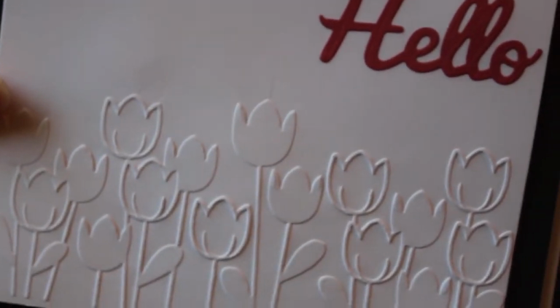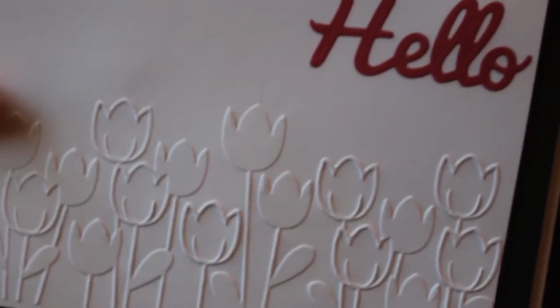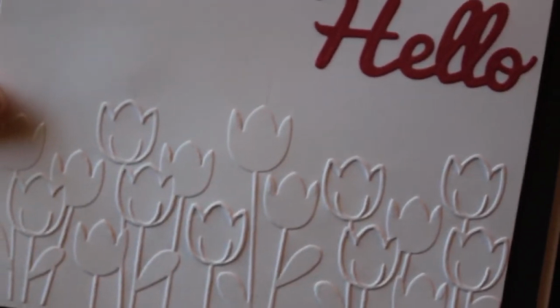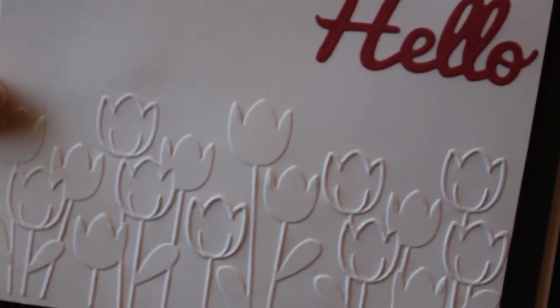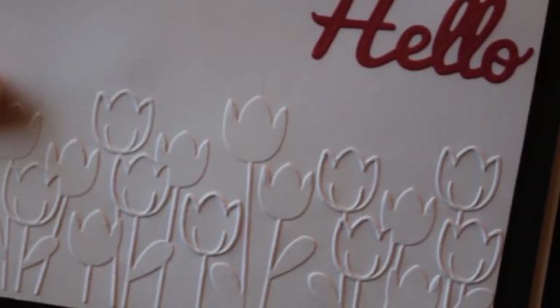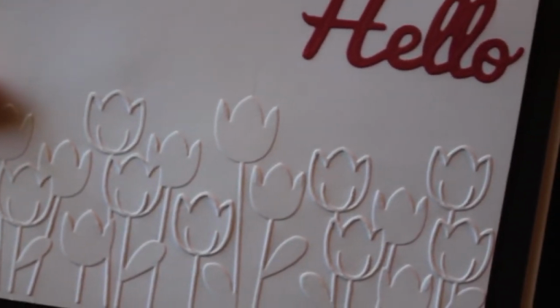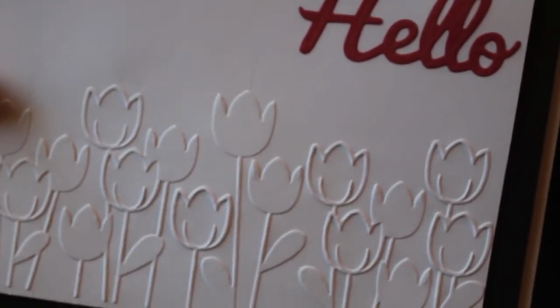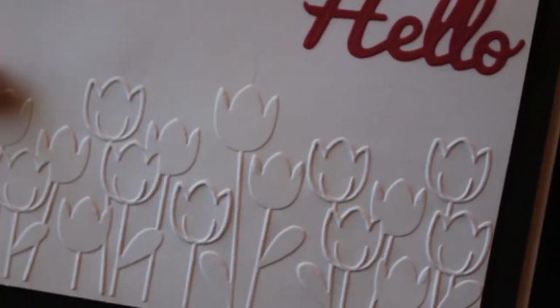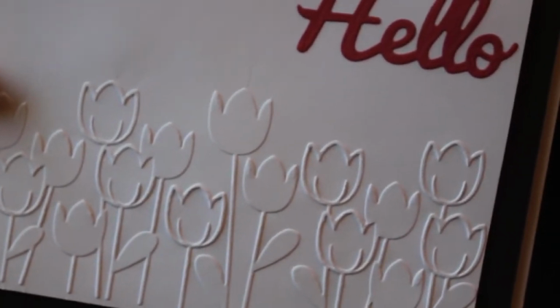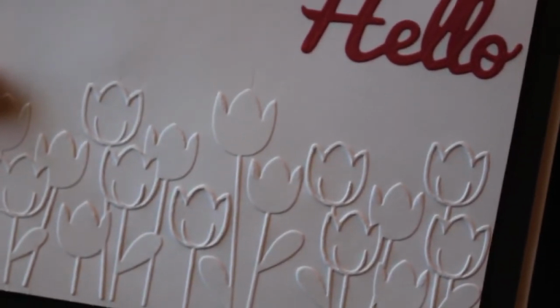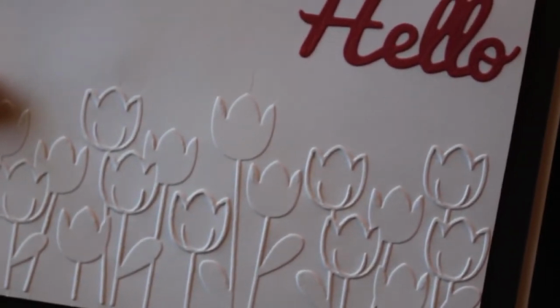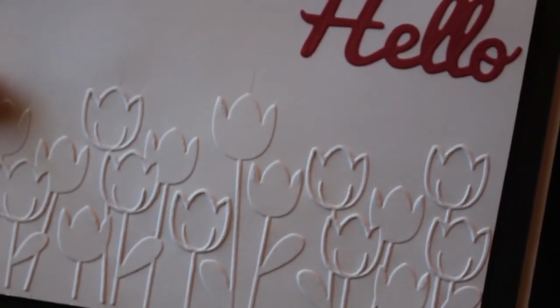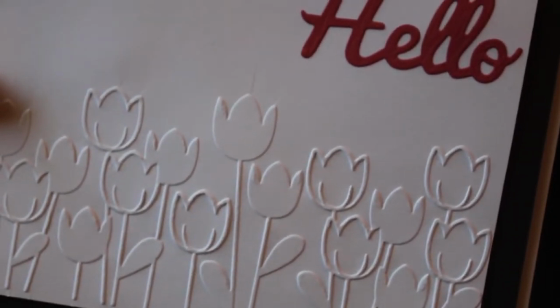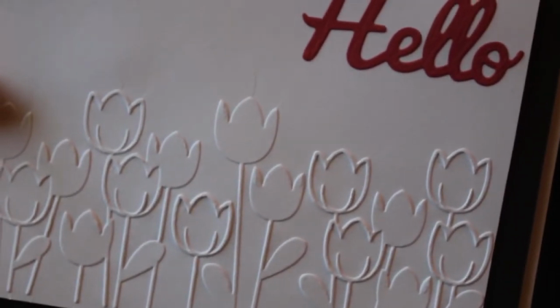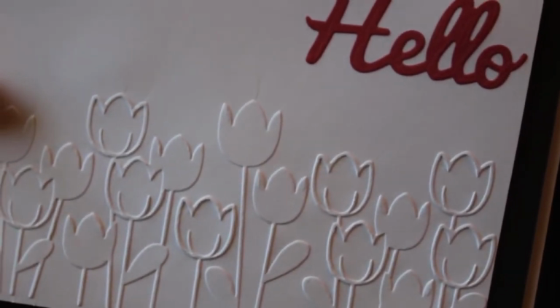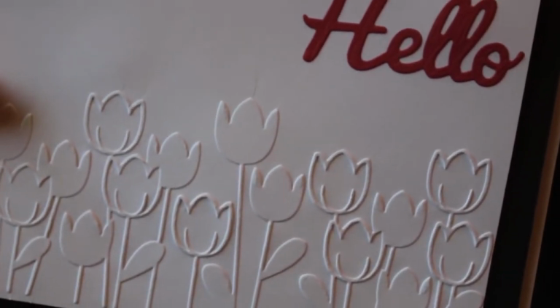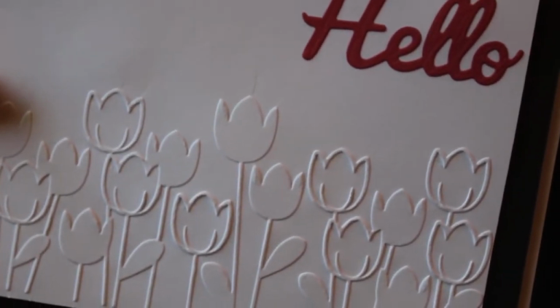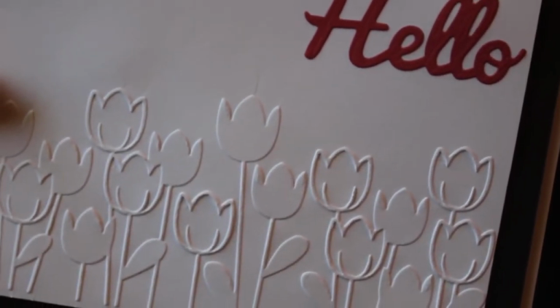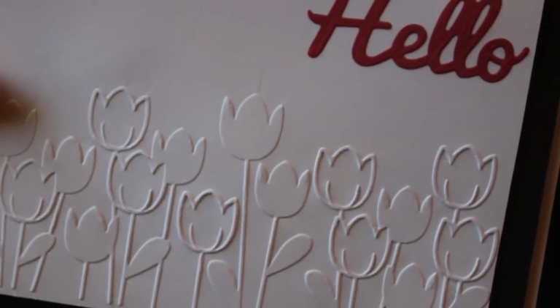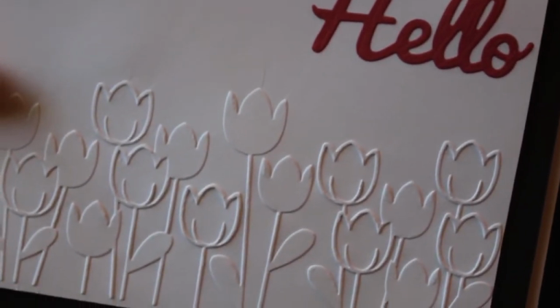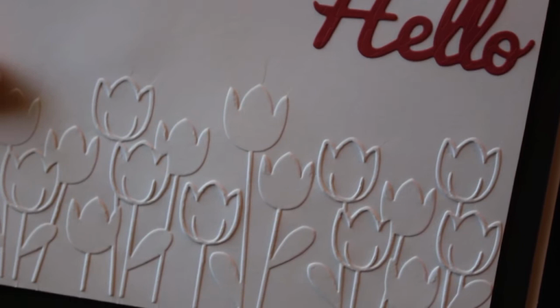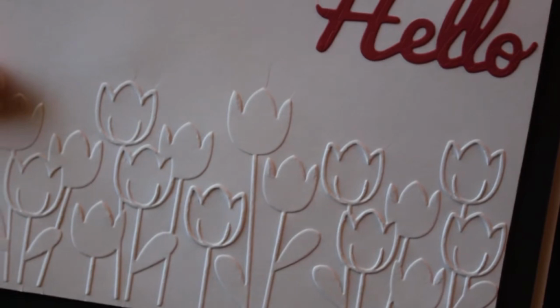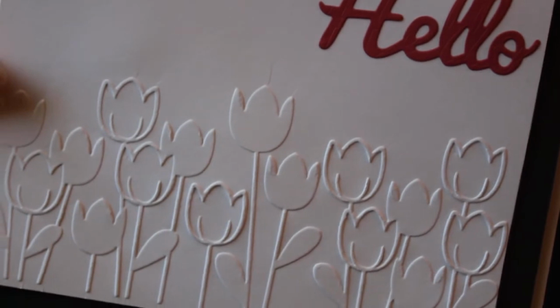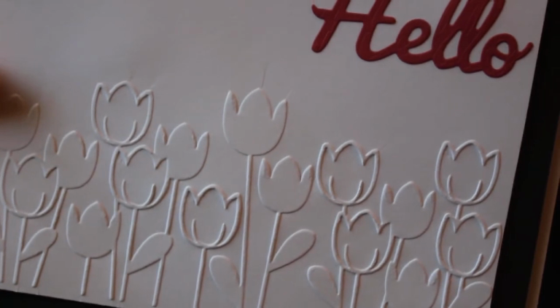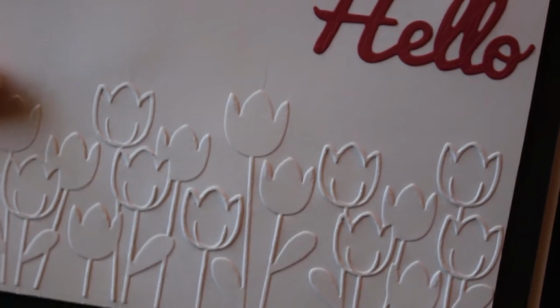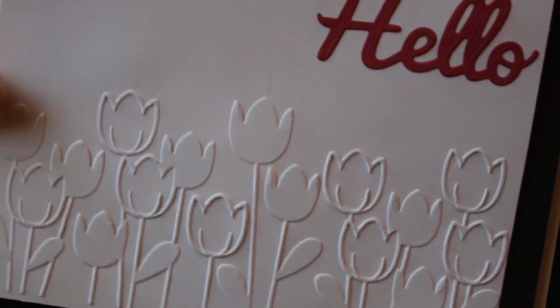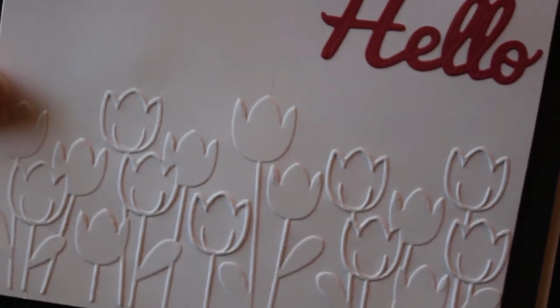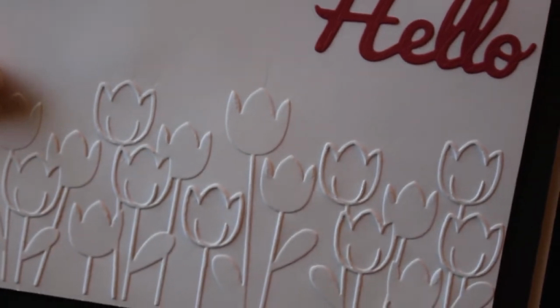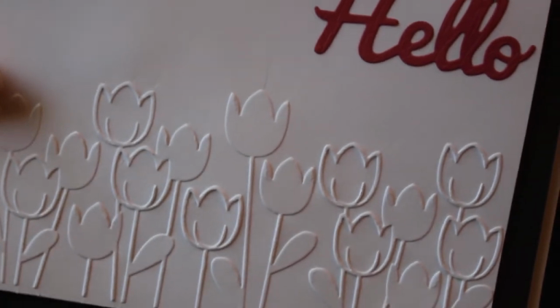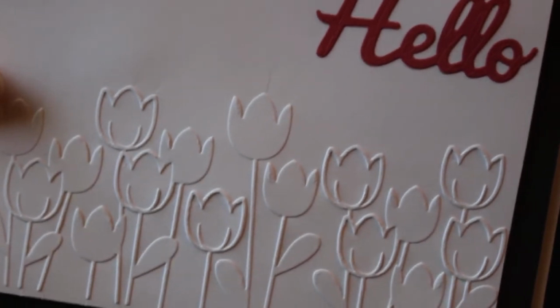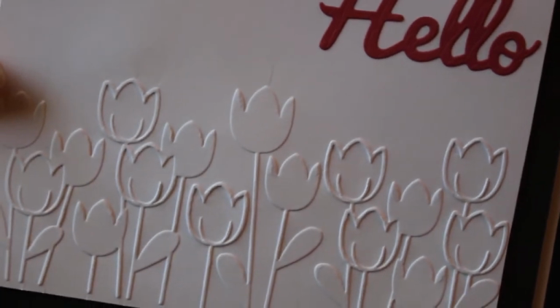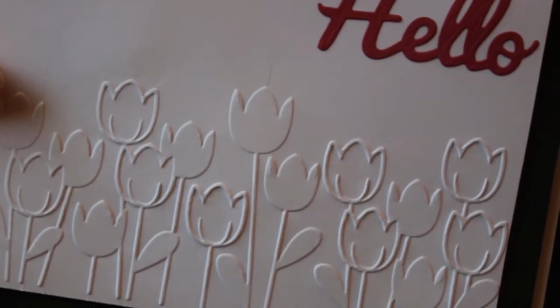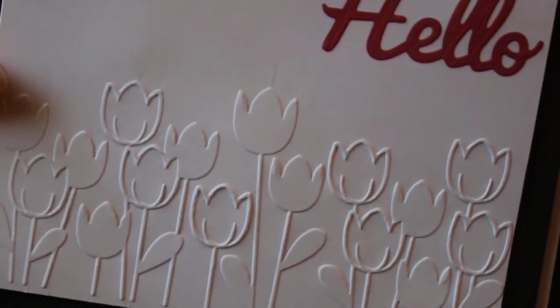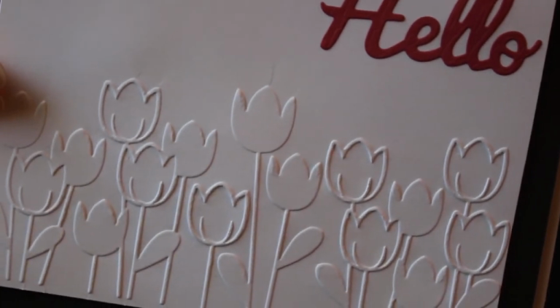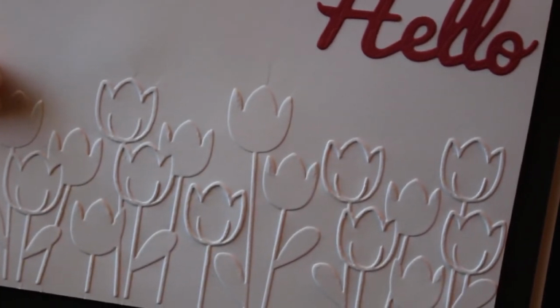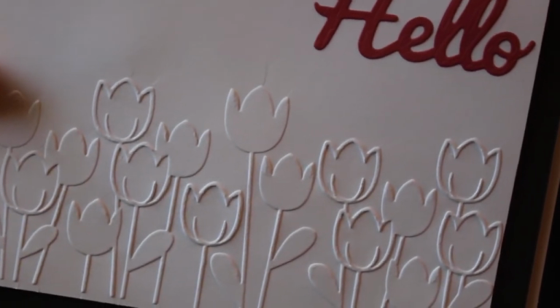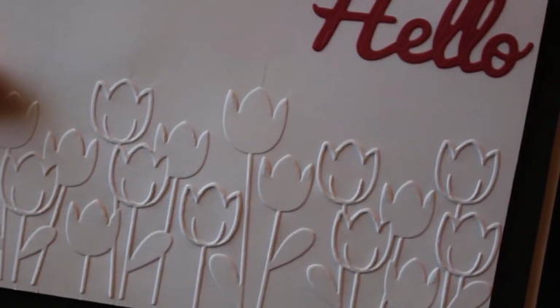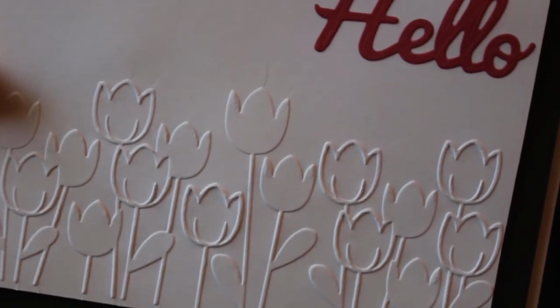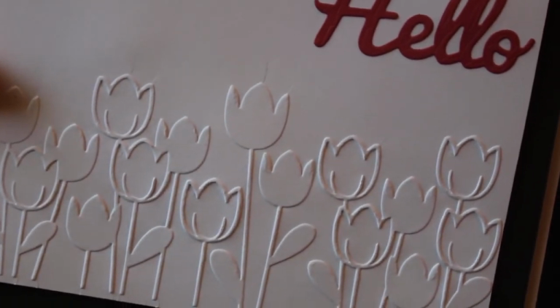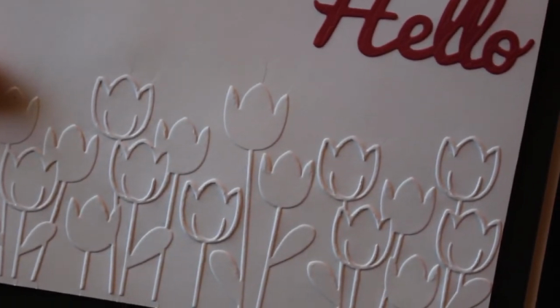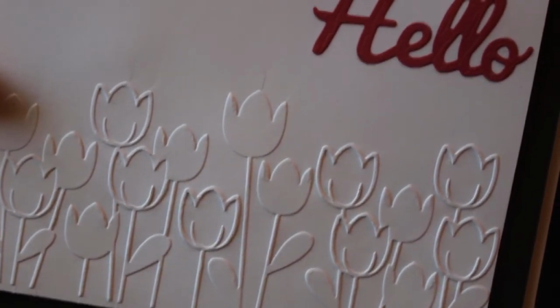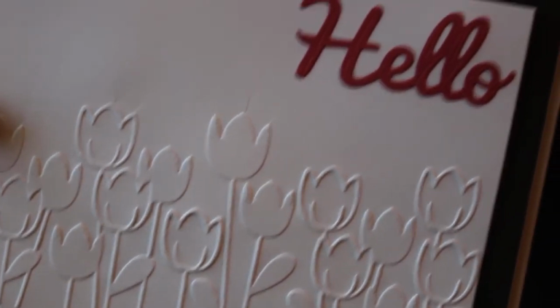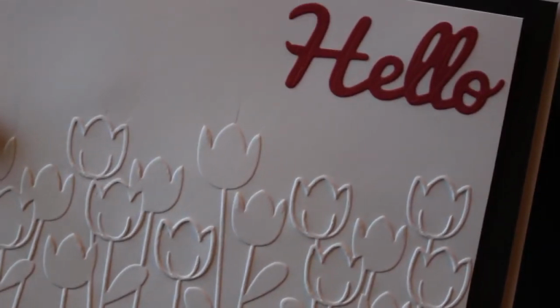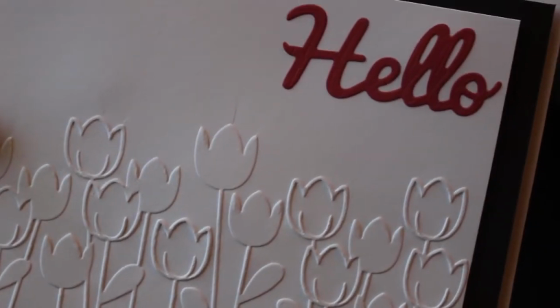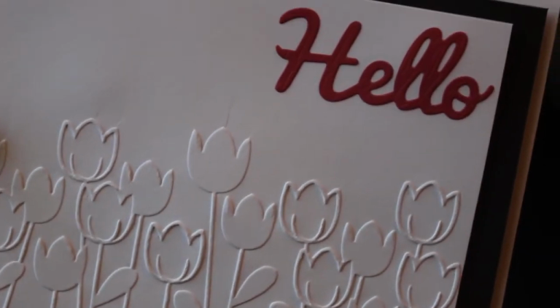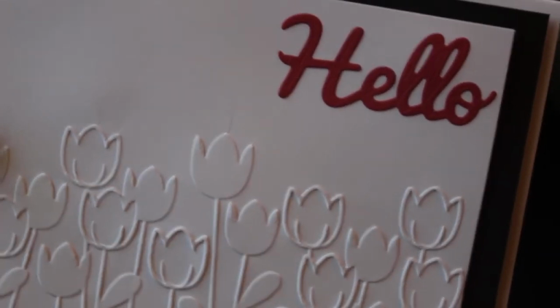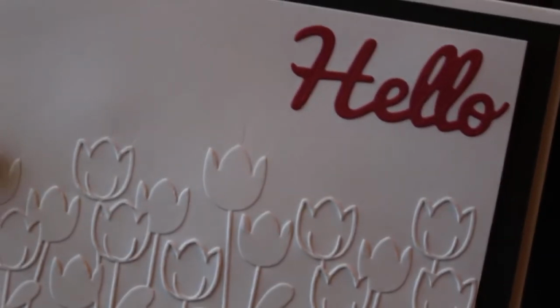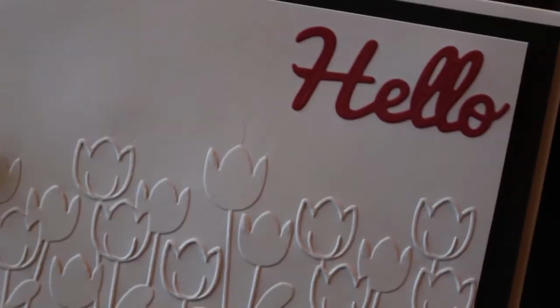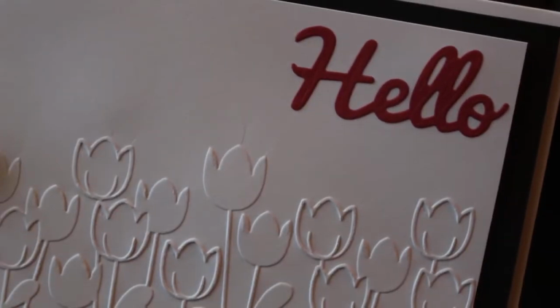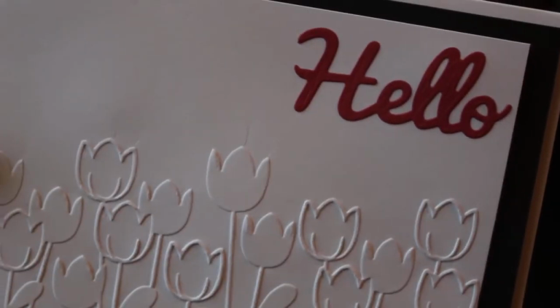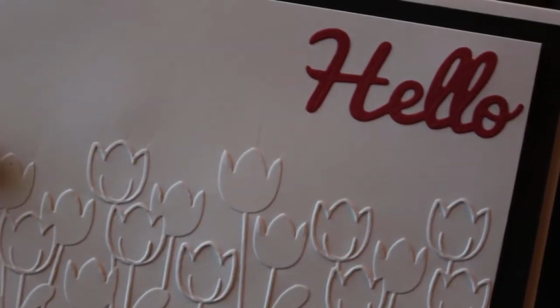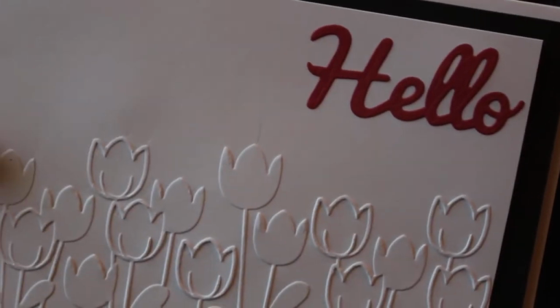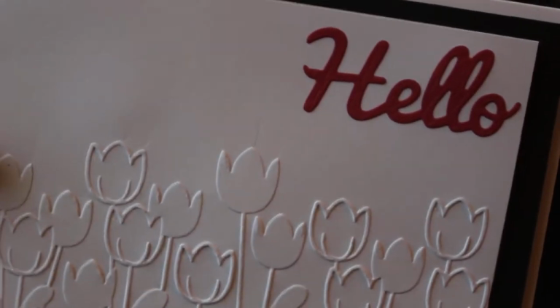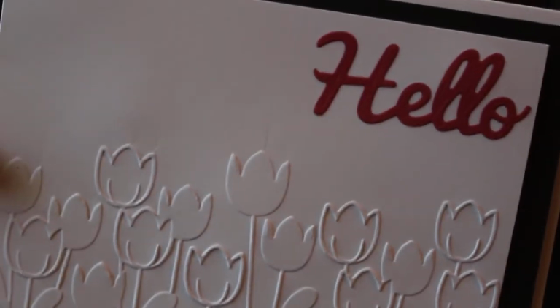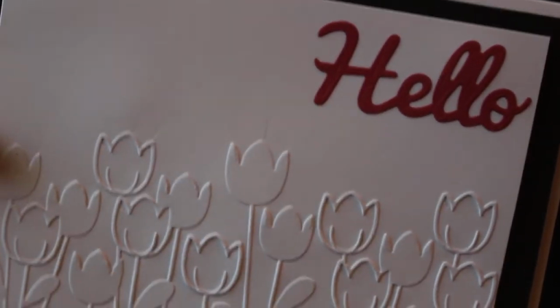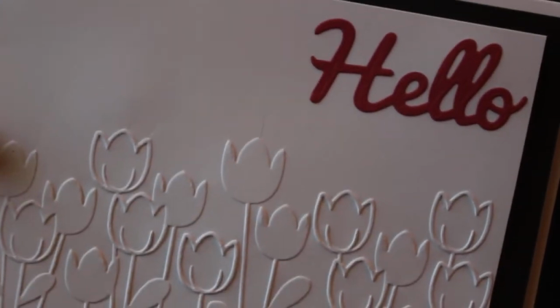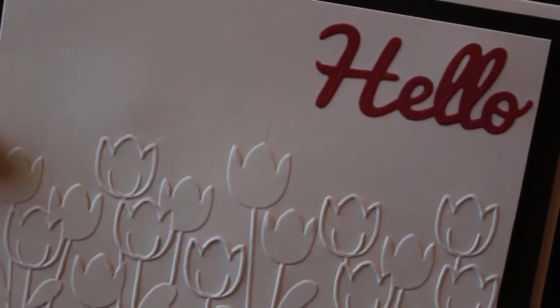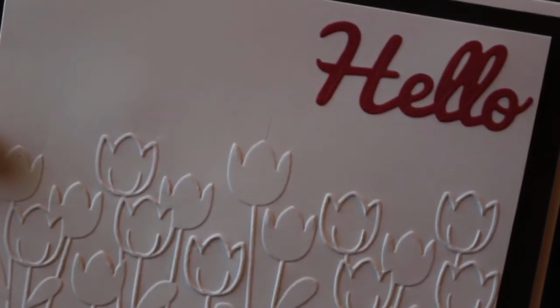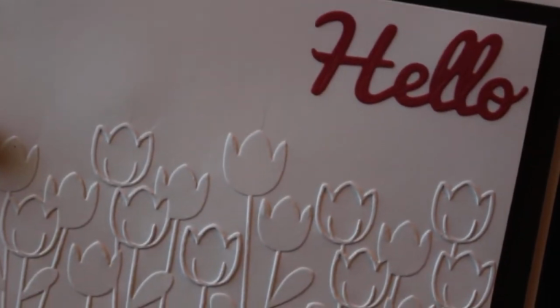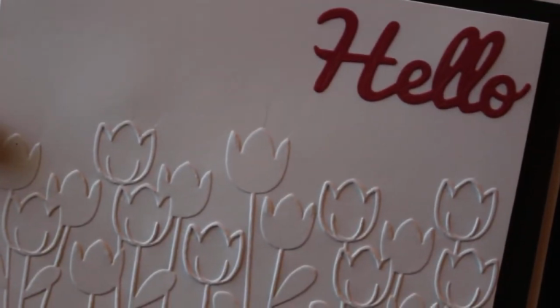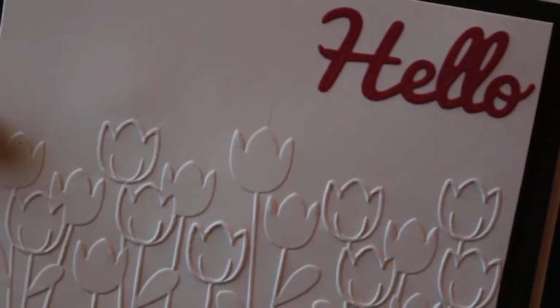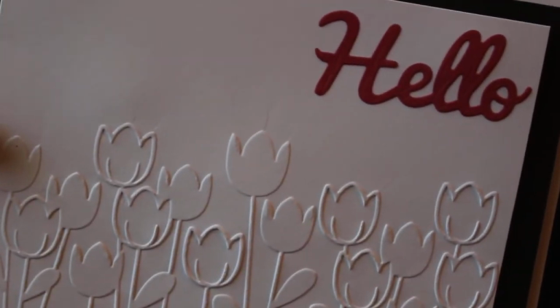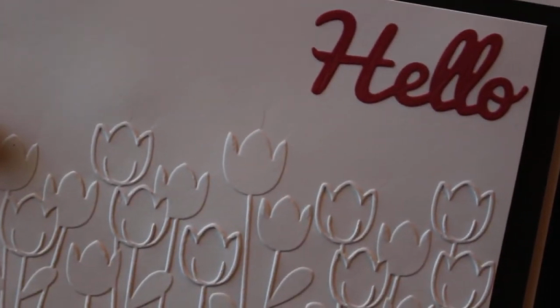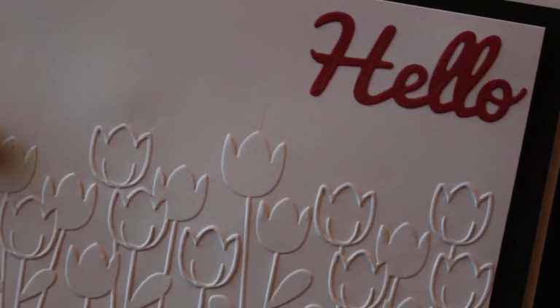Thanks for watching, thanks for liking and subscribing. I hope you check out the ladies' links below to see what they've done with their punches and their embossing folders, and hopefully you'll be inspired to create. Take care and God bless you, bye-bye!